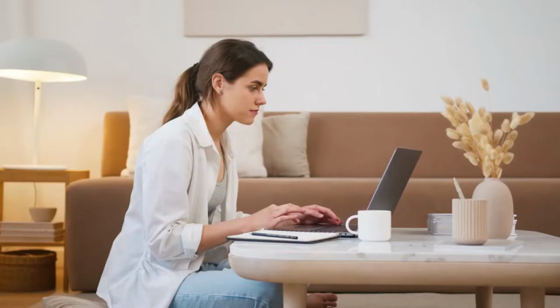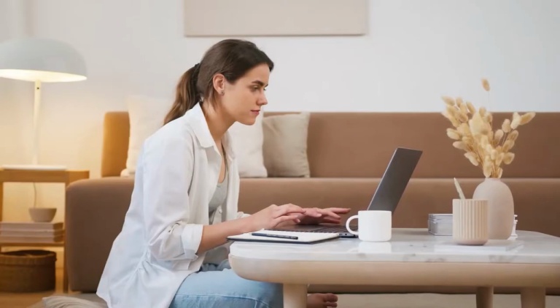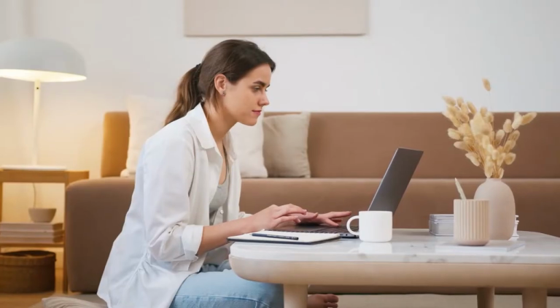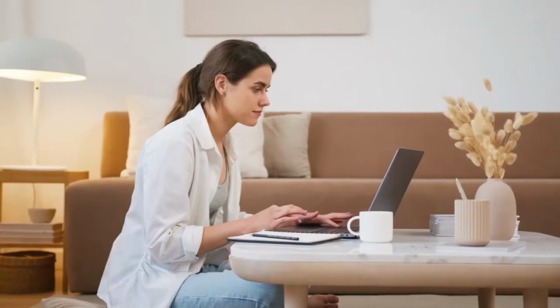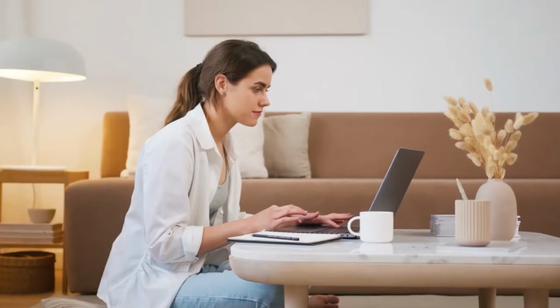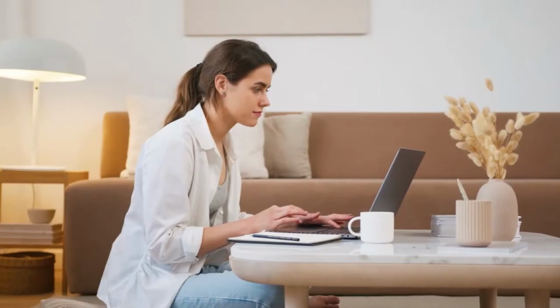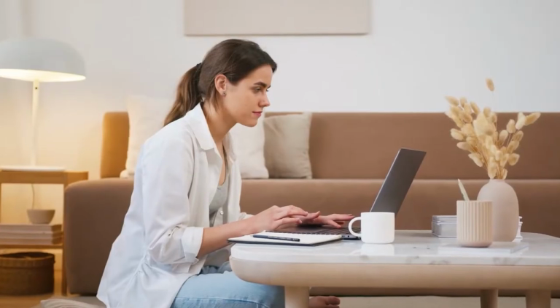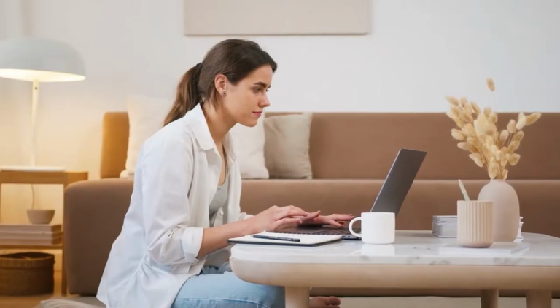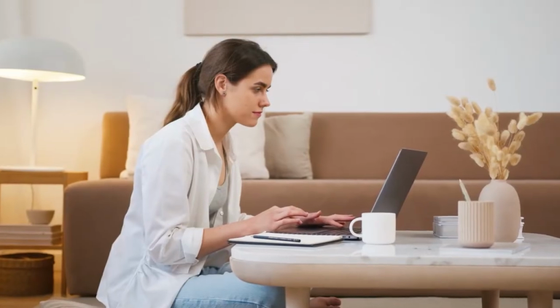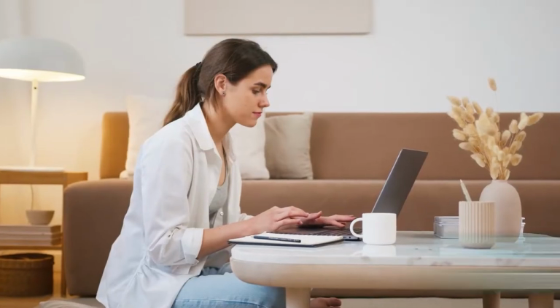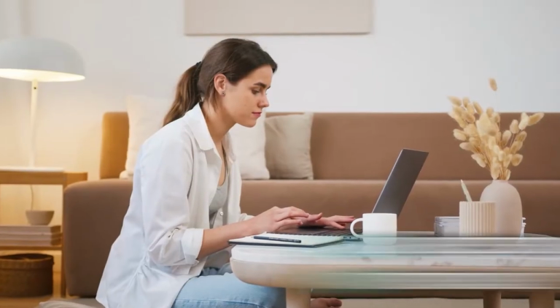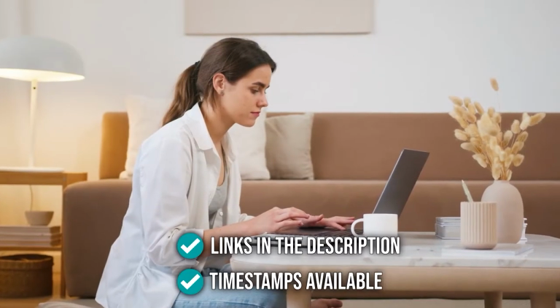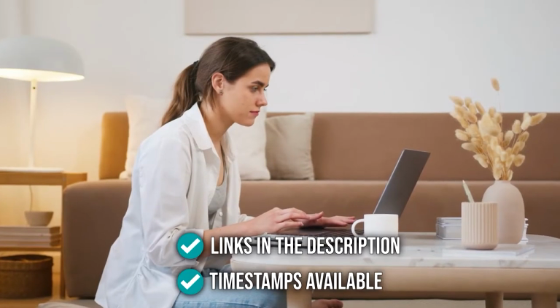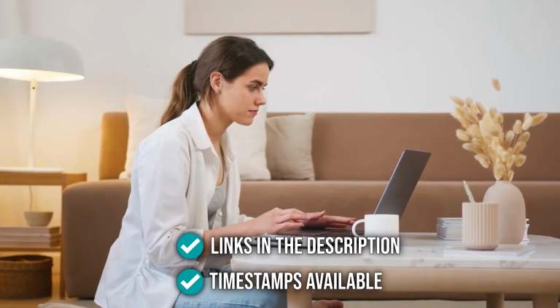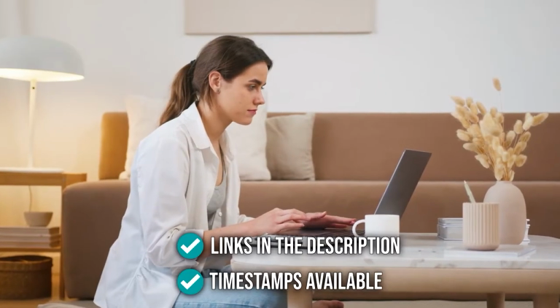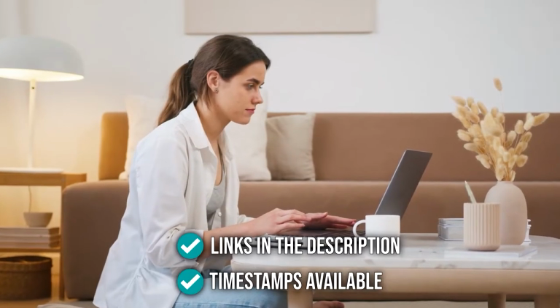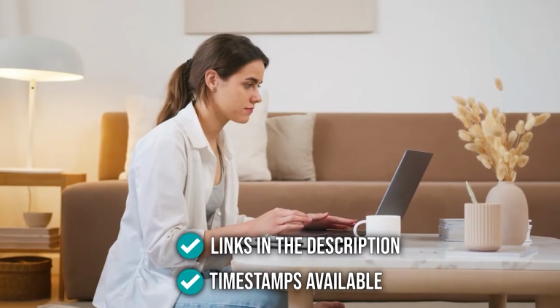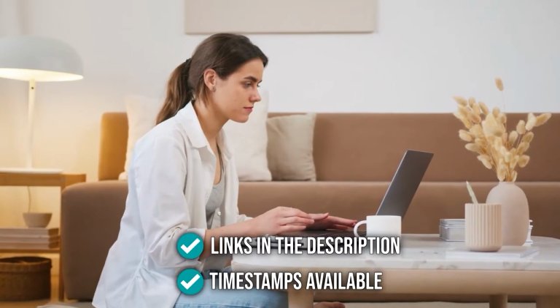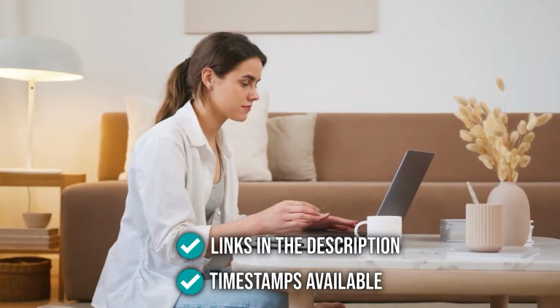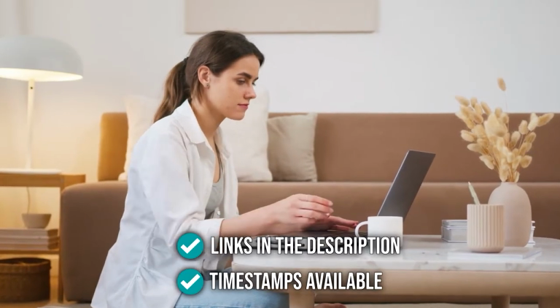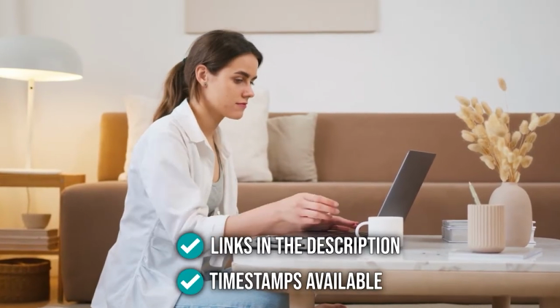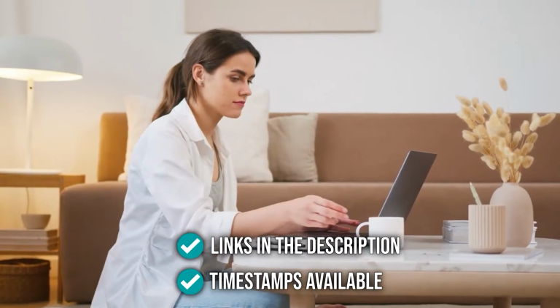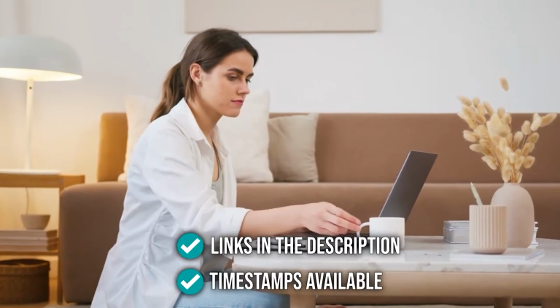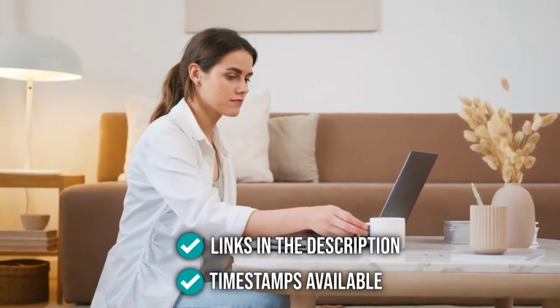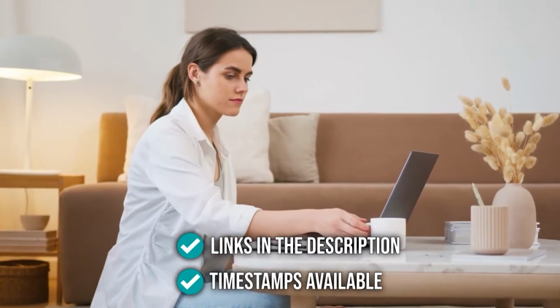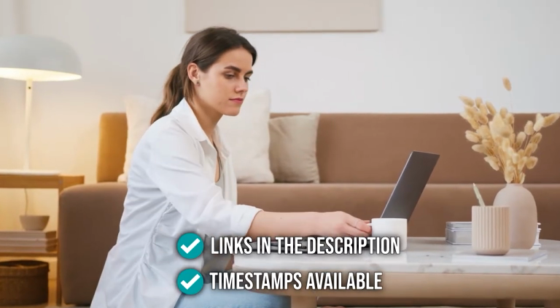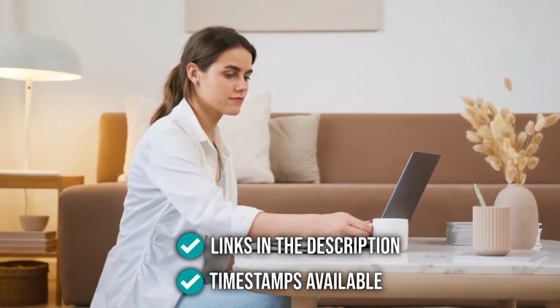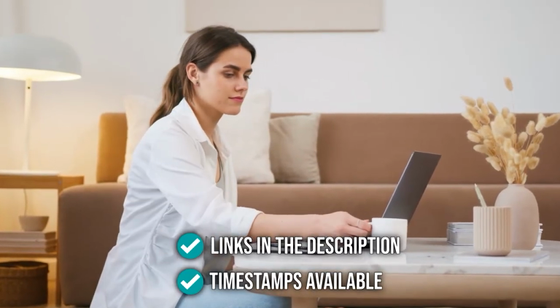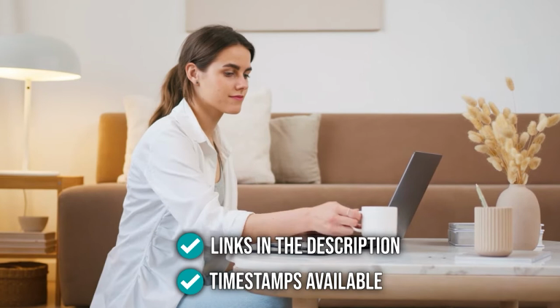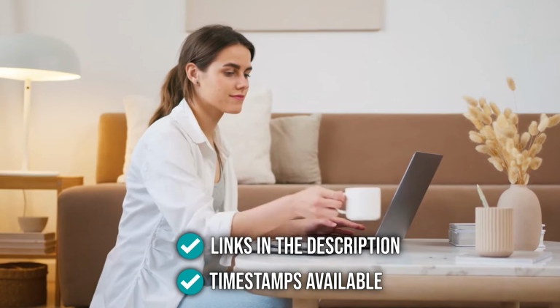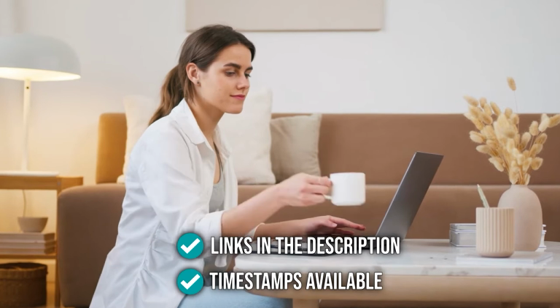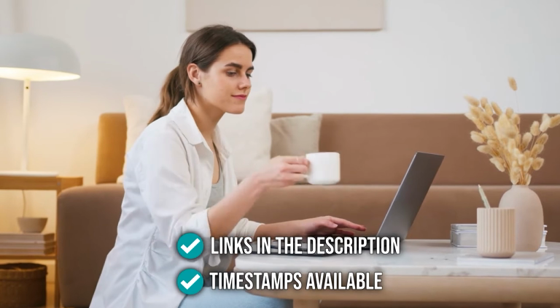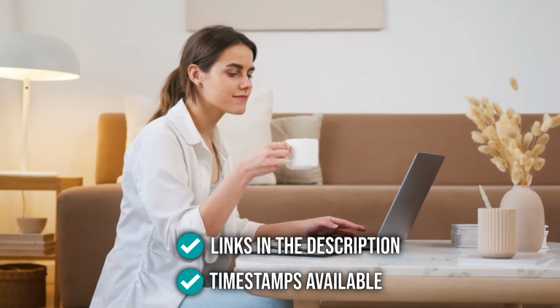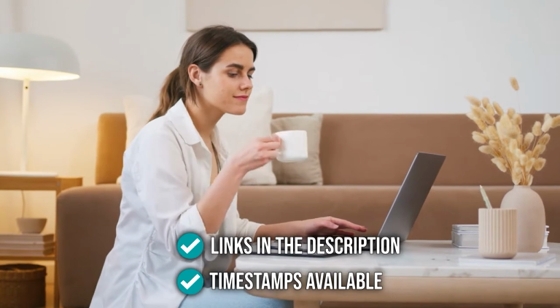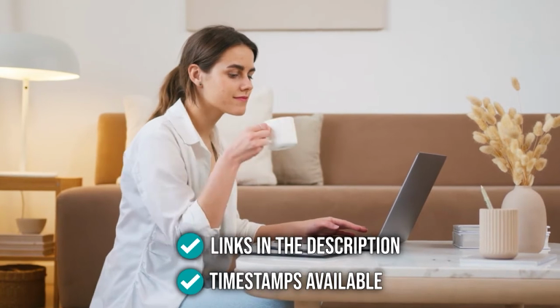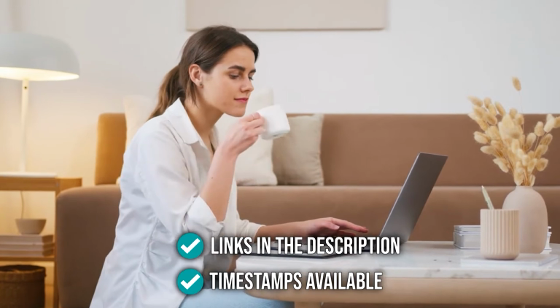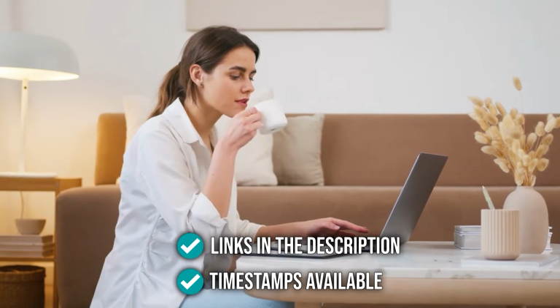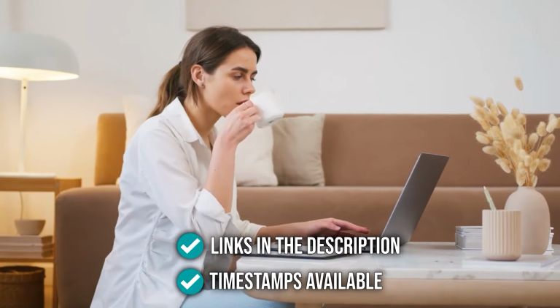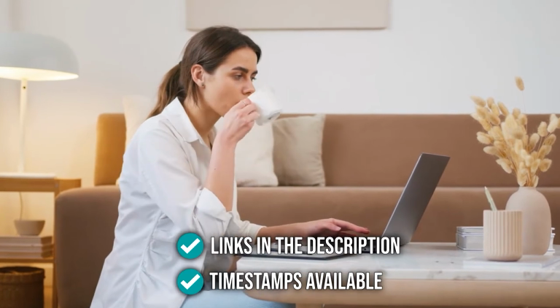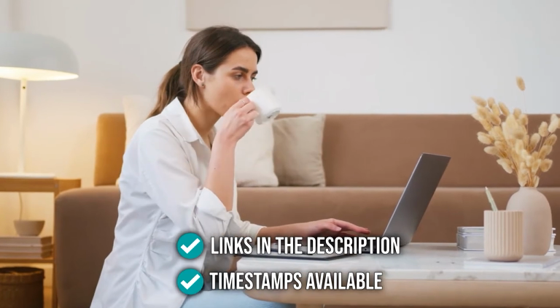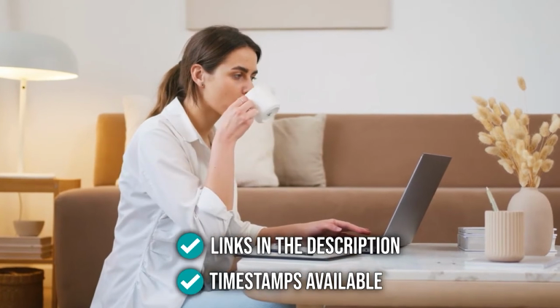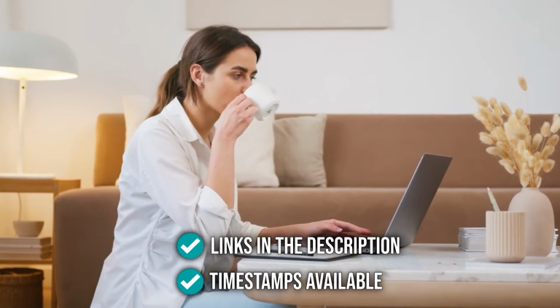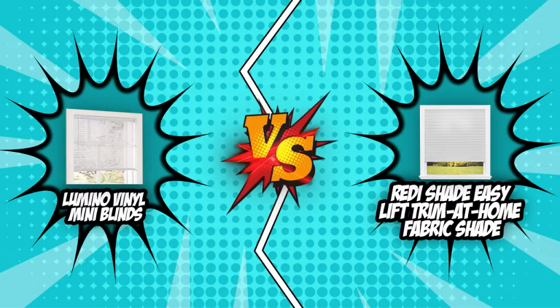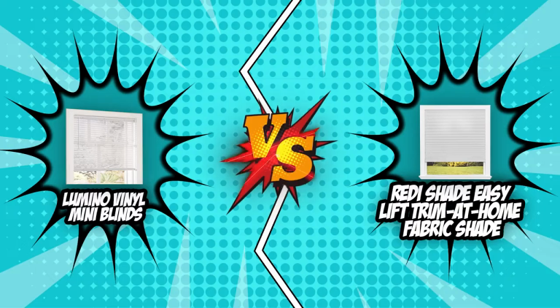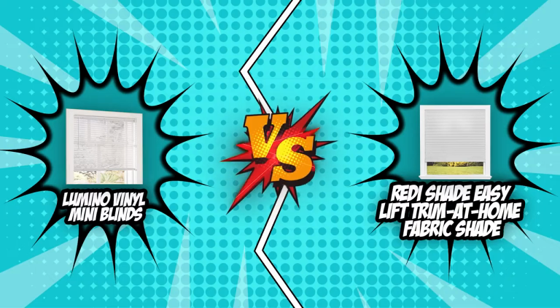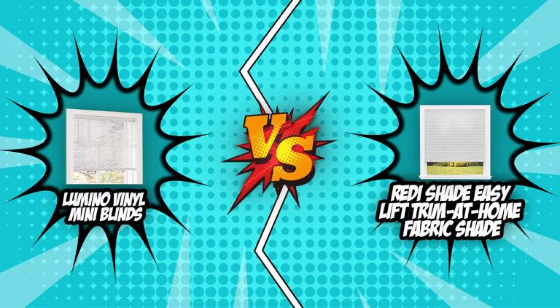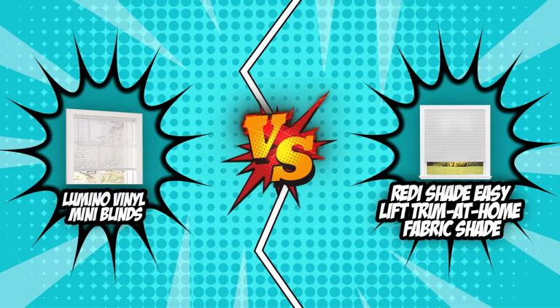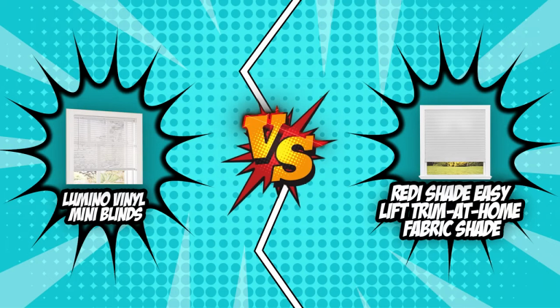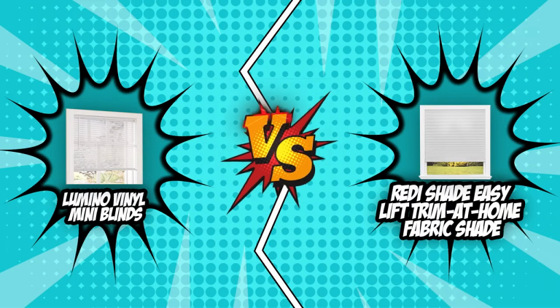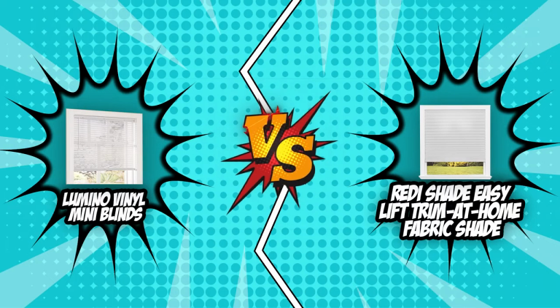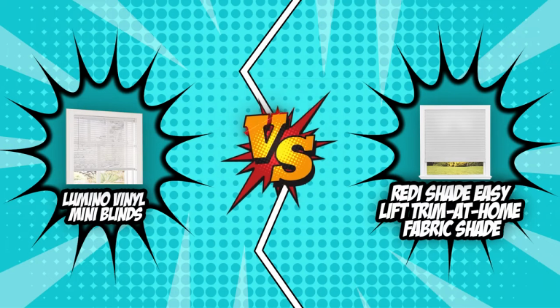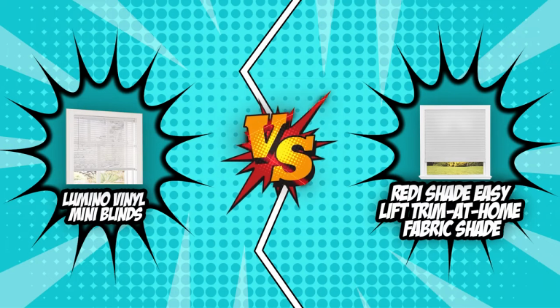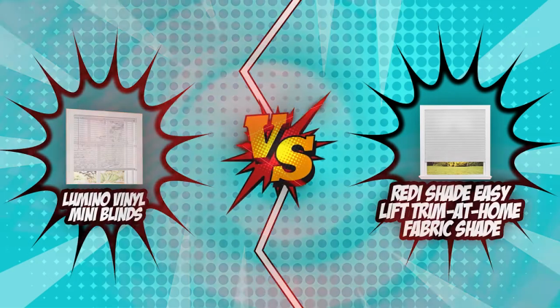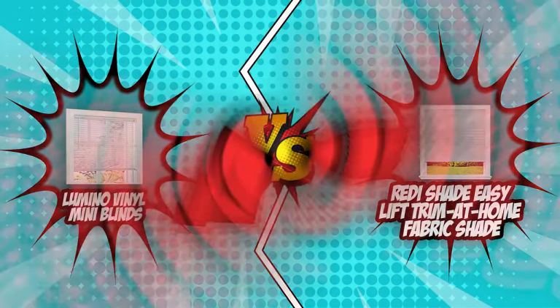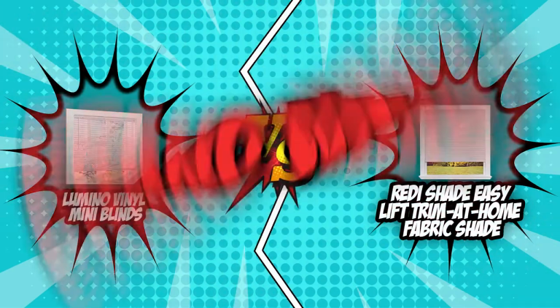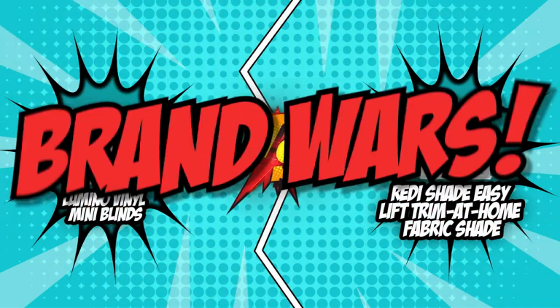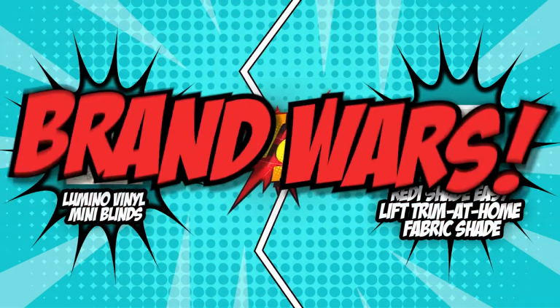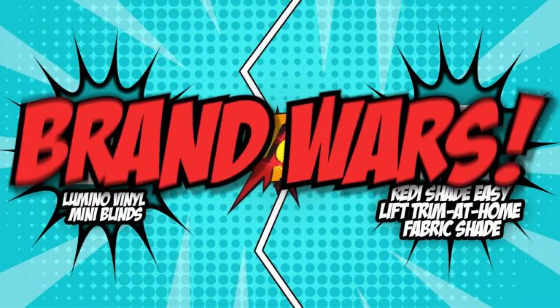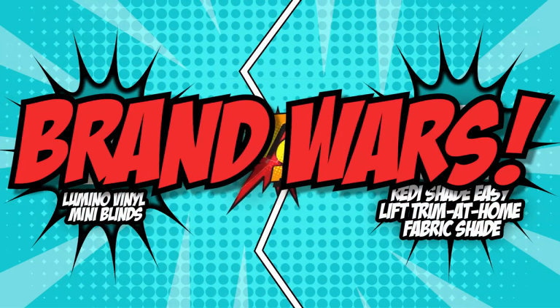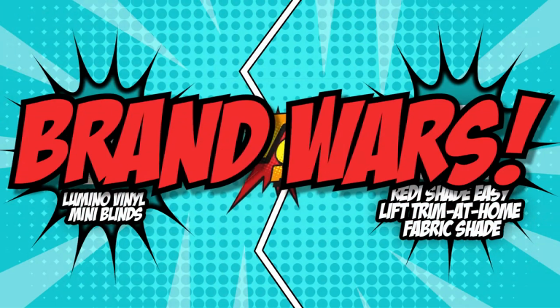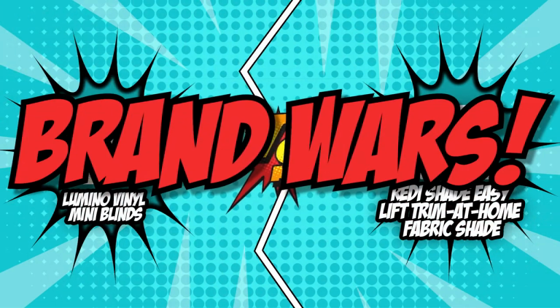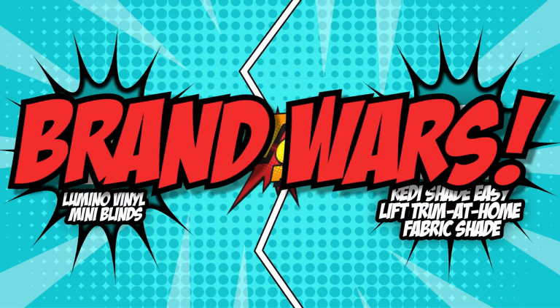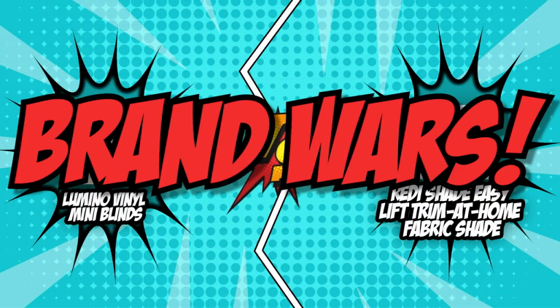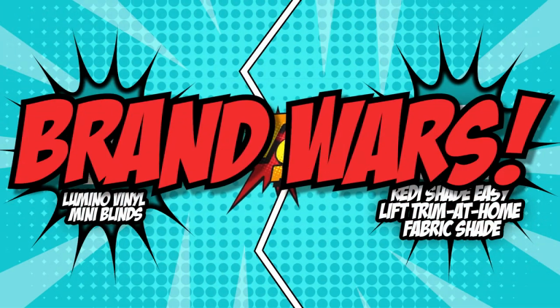If you want direct links to the products themselves, all these links are also listed below. So without further ado, let's start the brand wars.